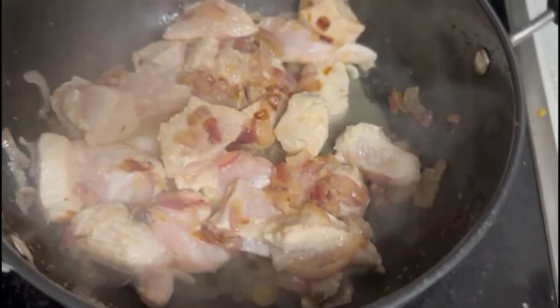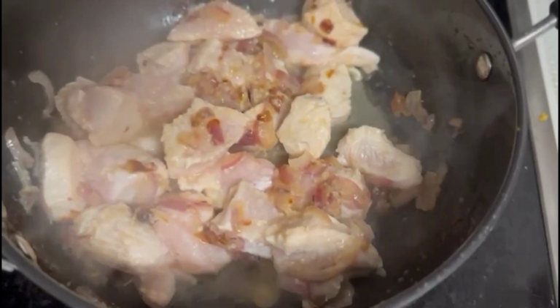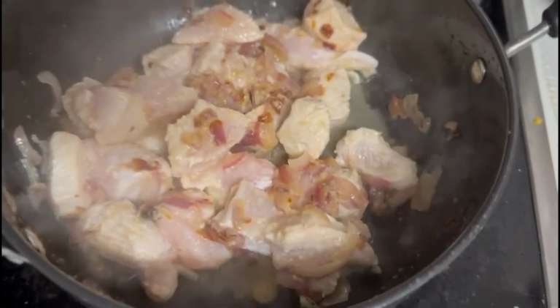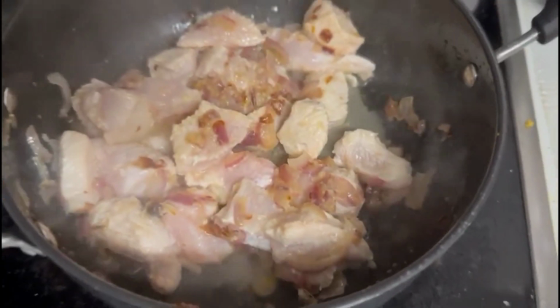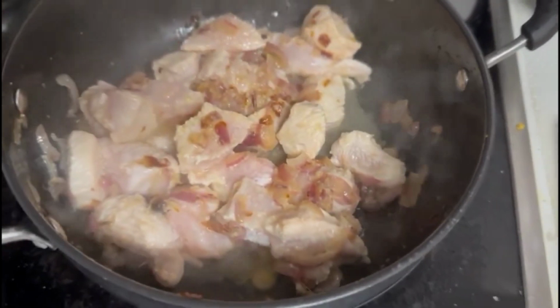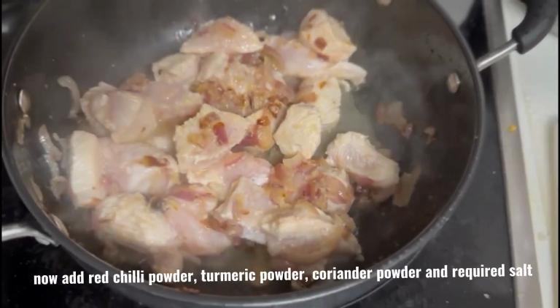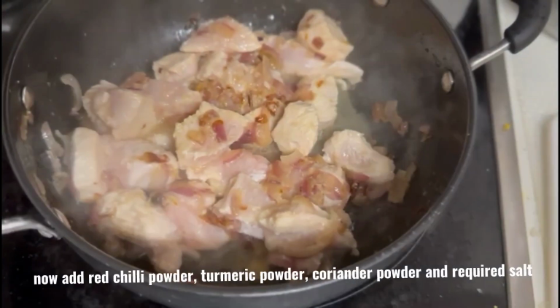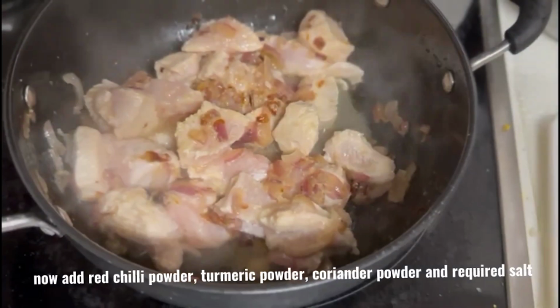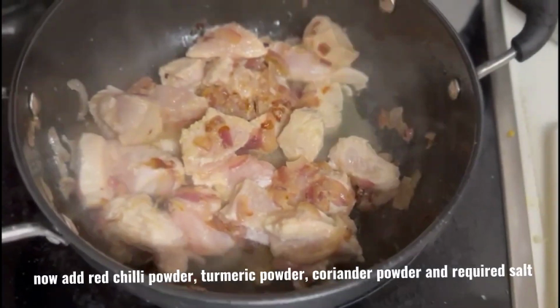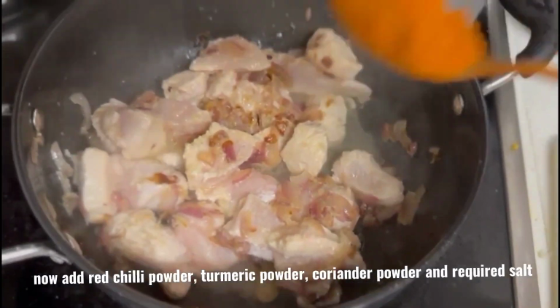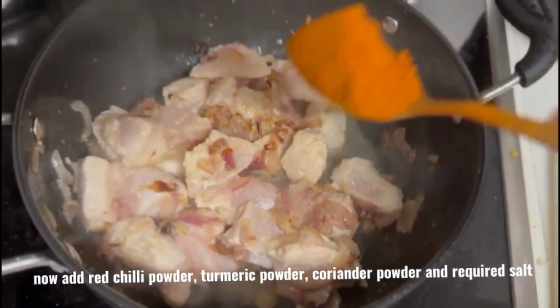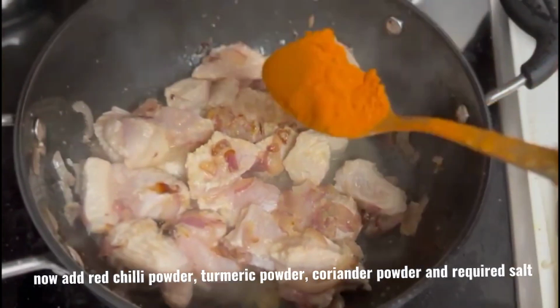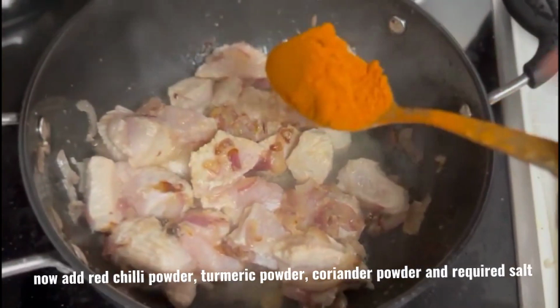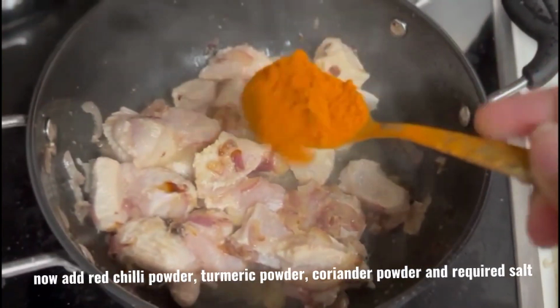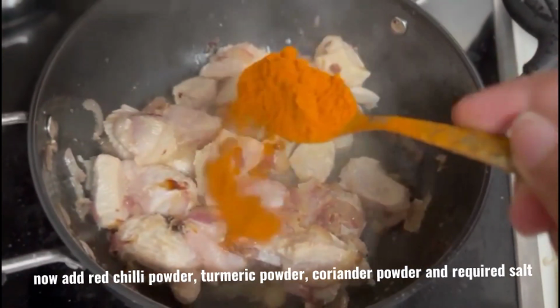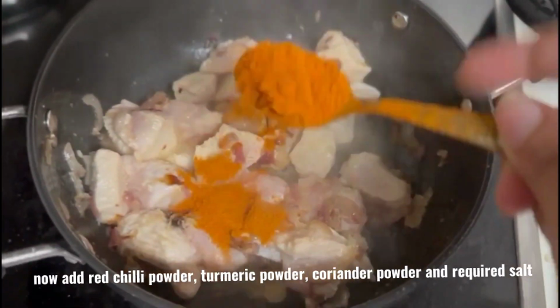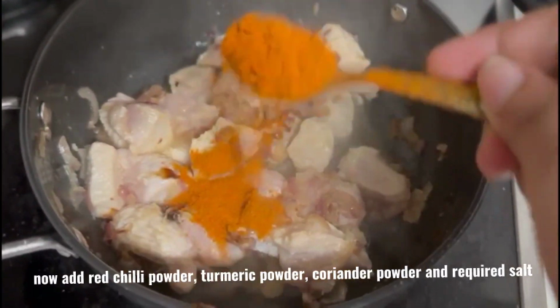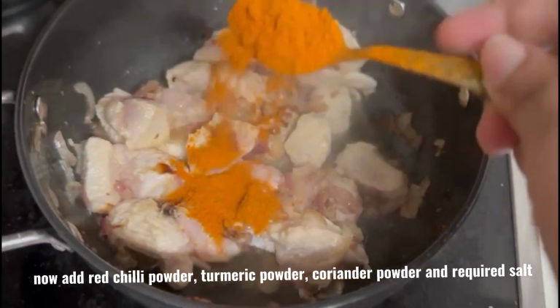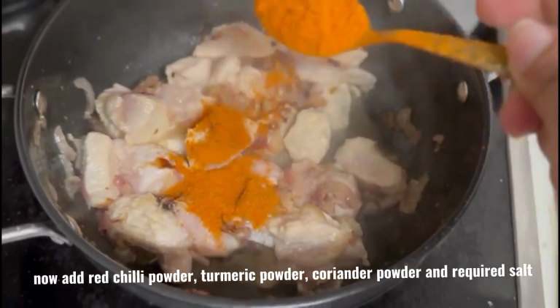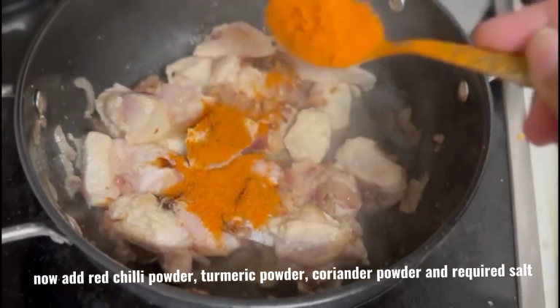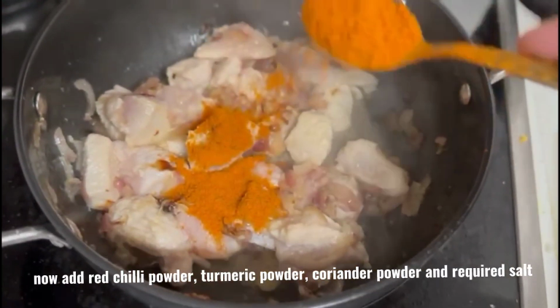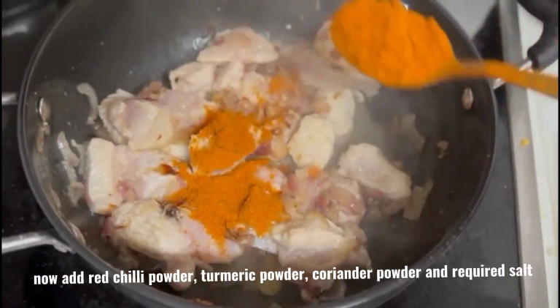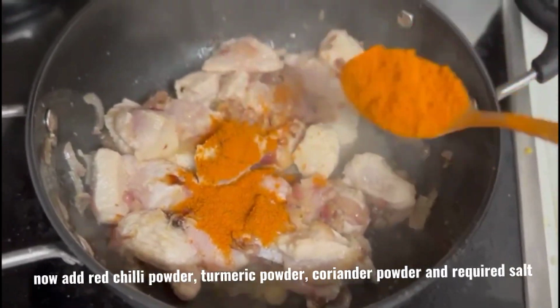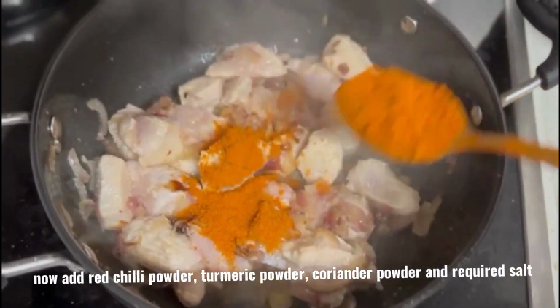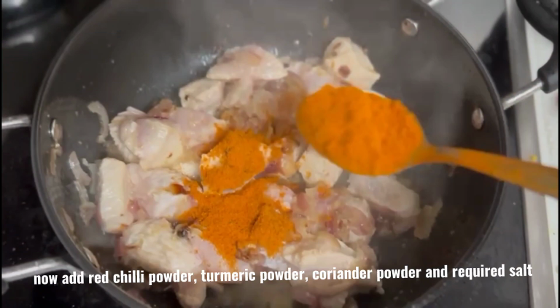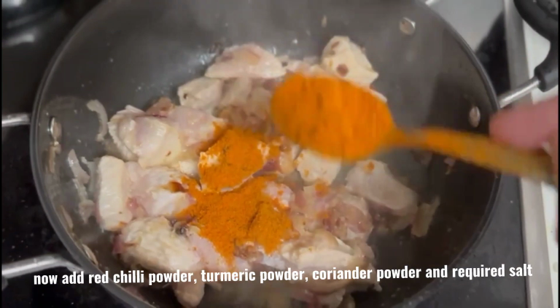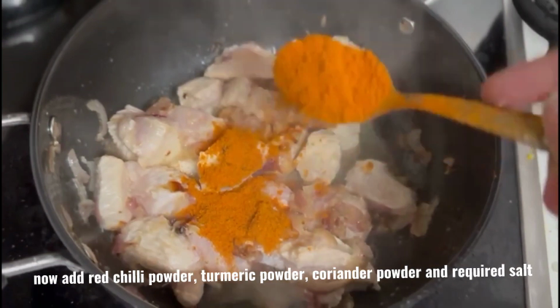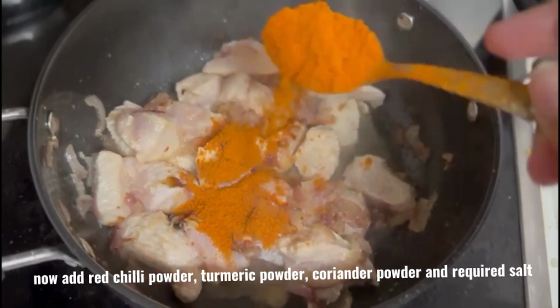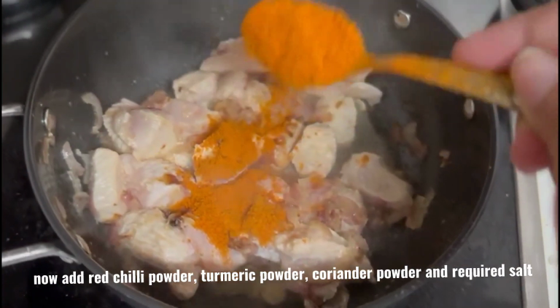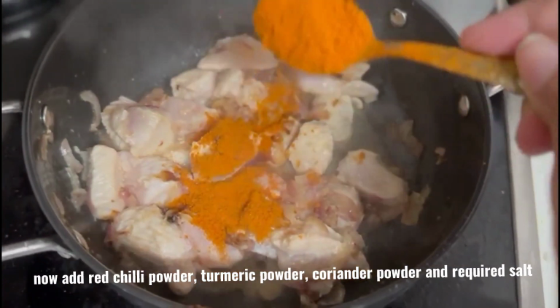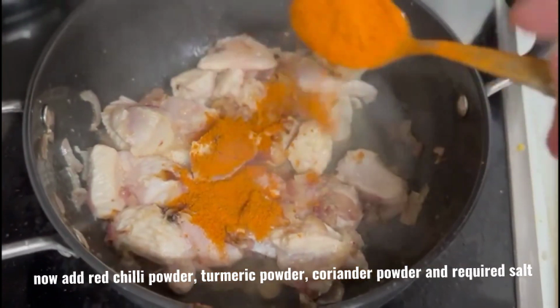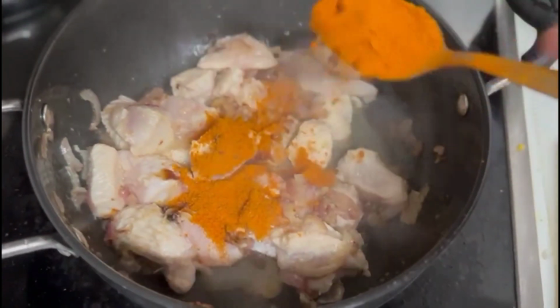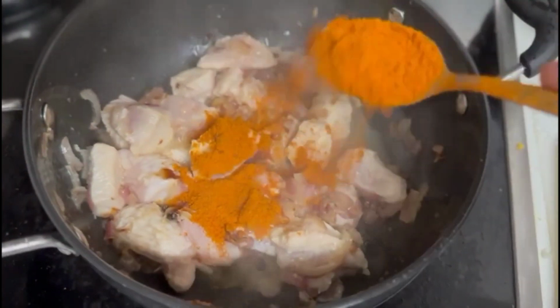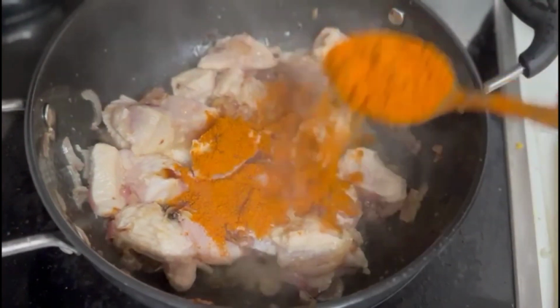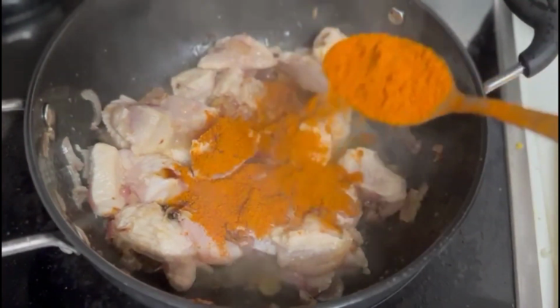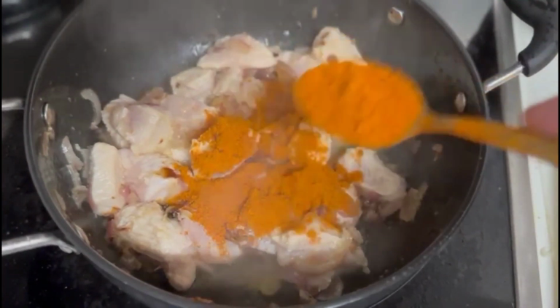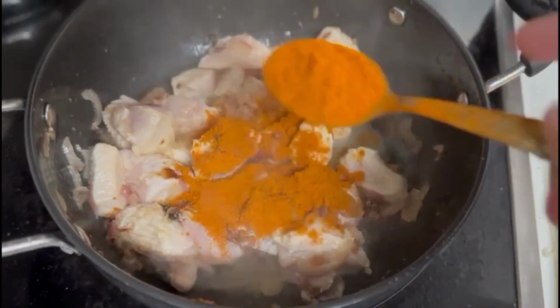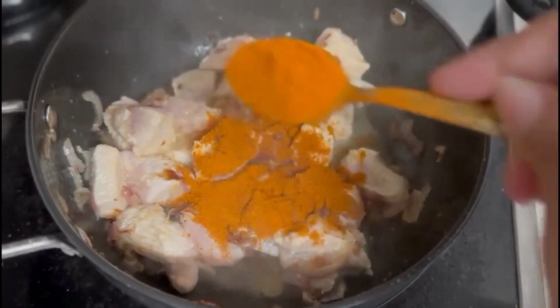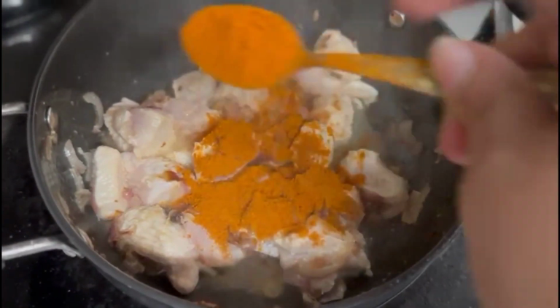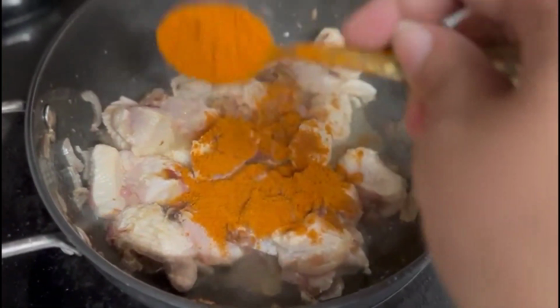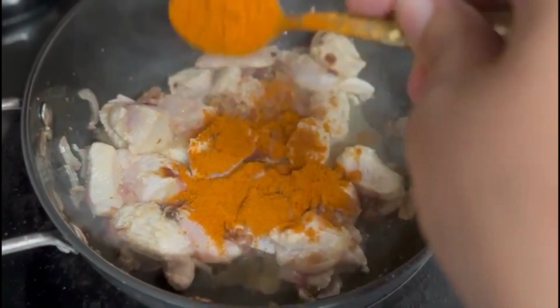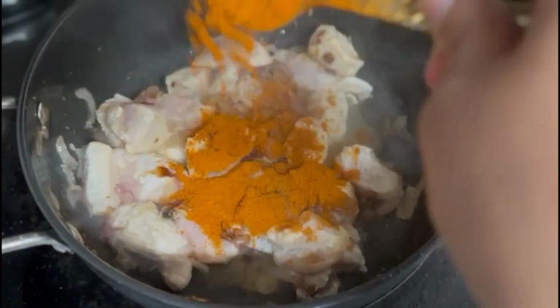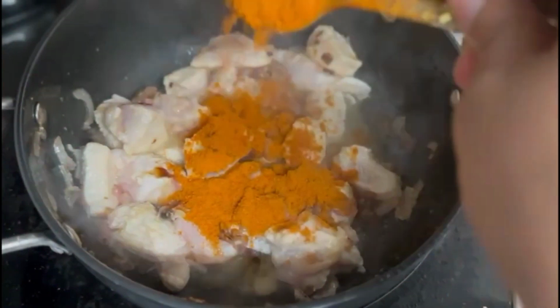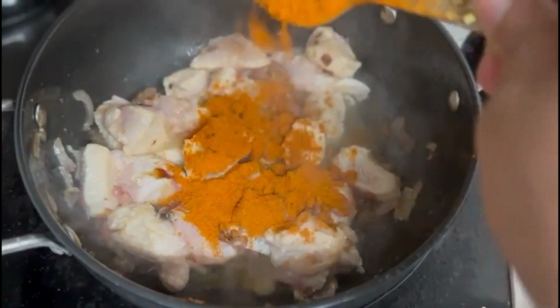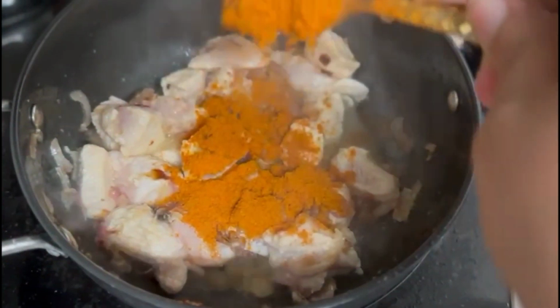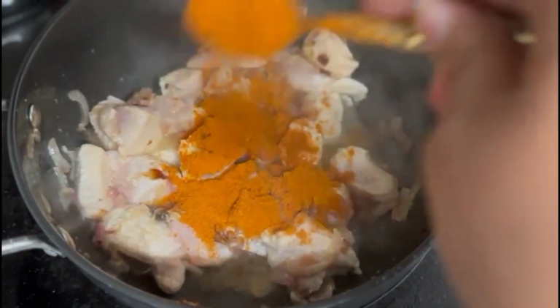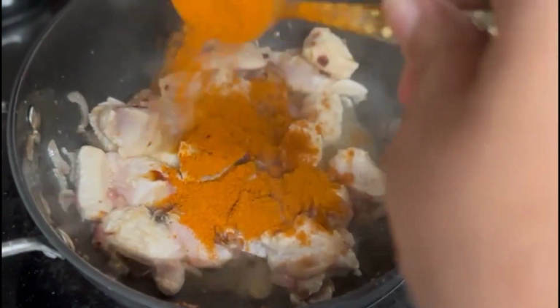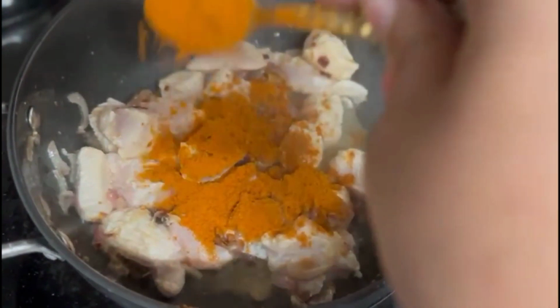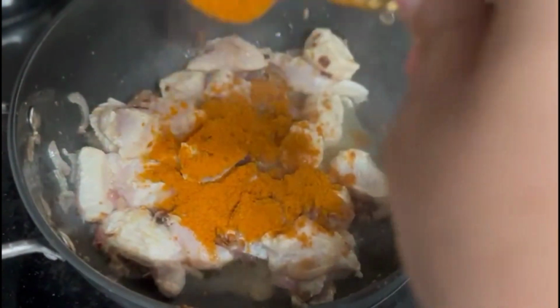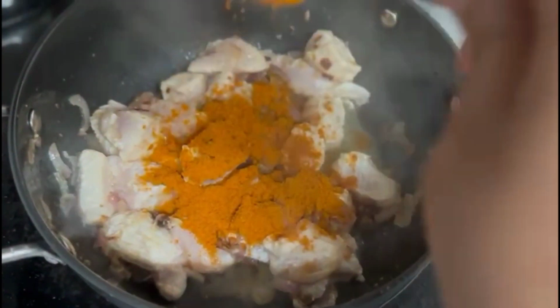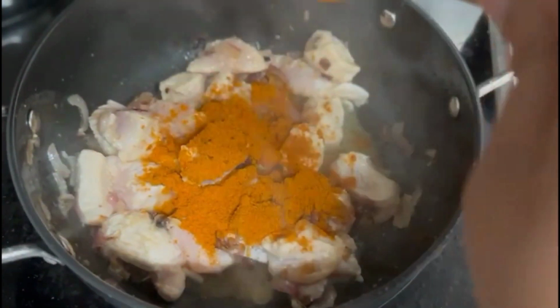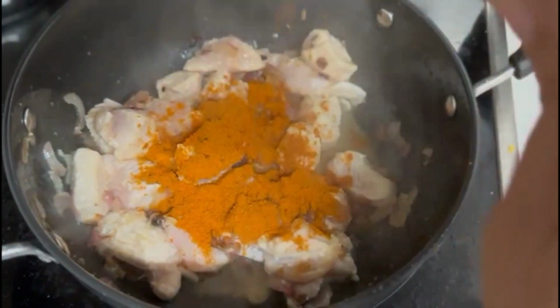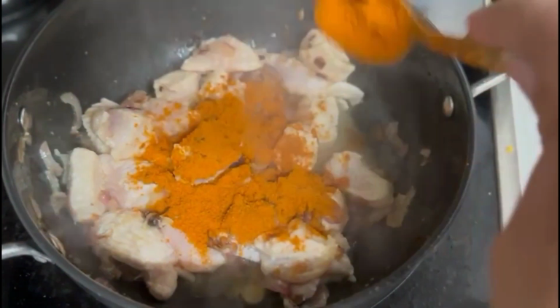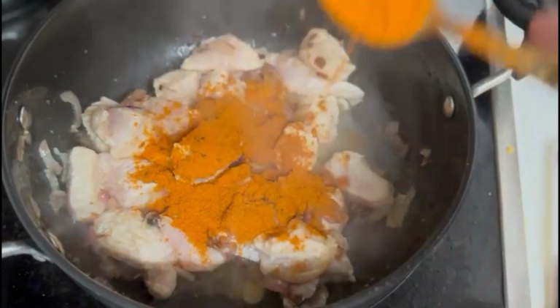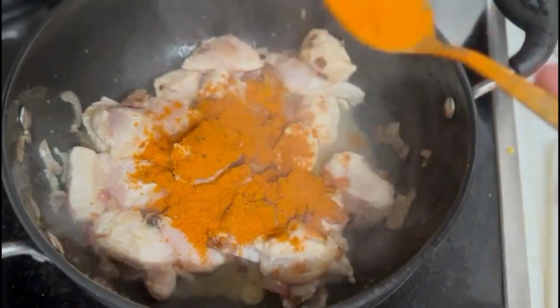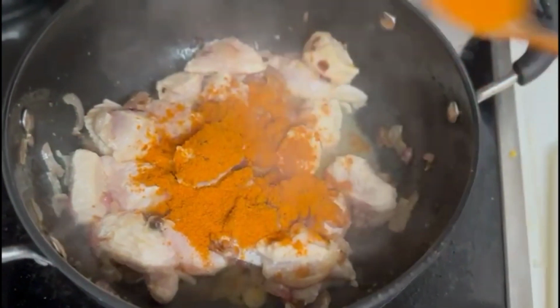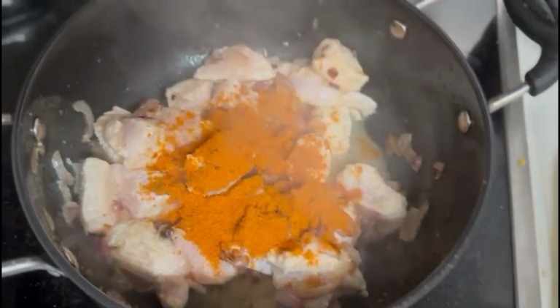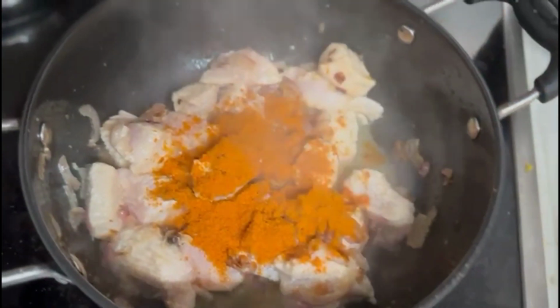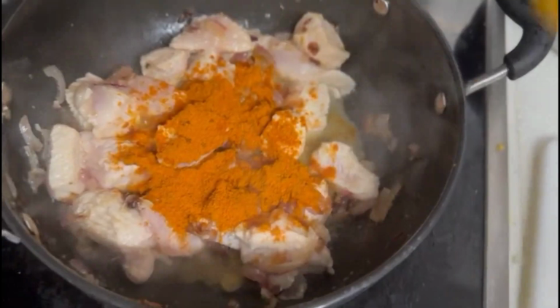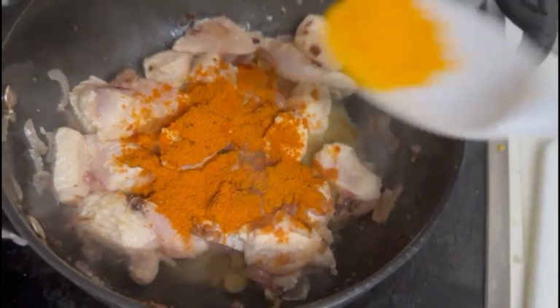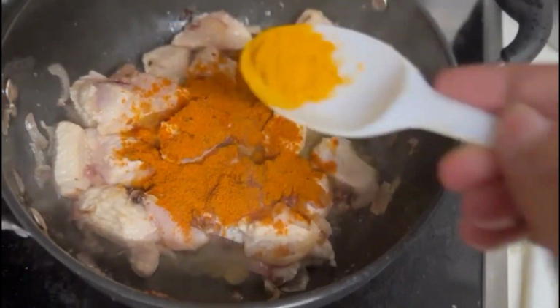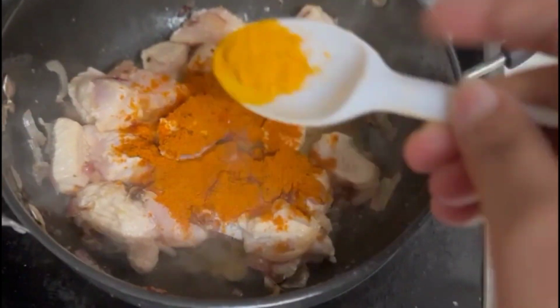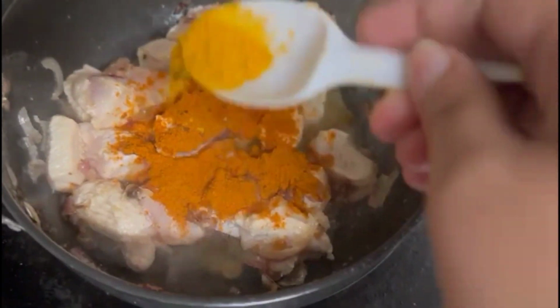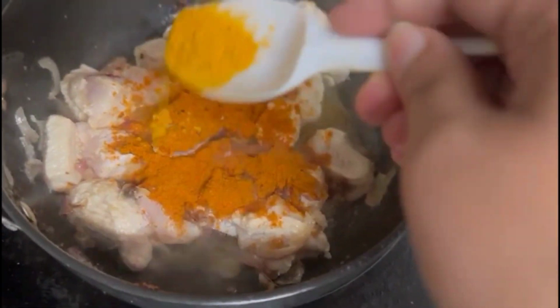Now add red chilli powder, turmeric powder, coriander powder, and required salt.